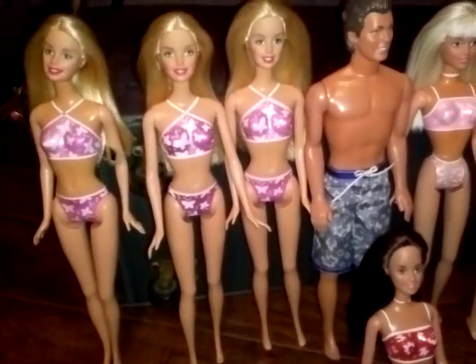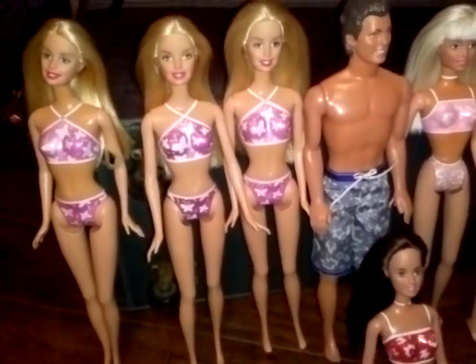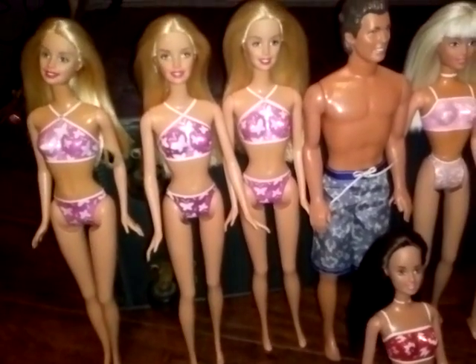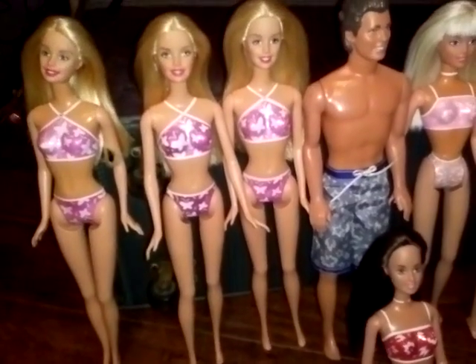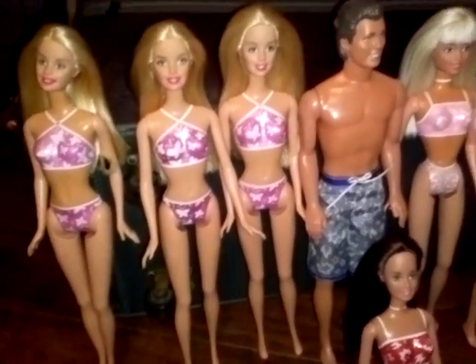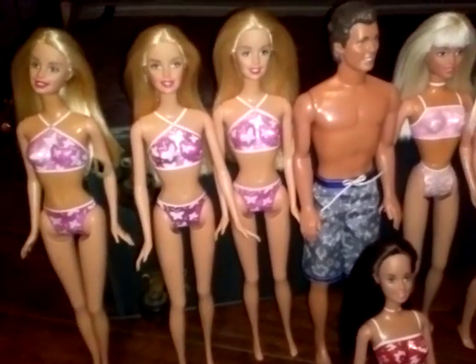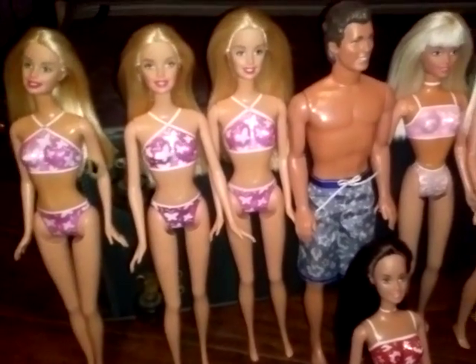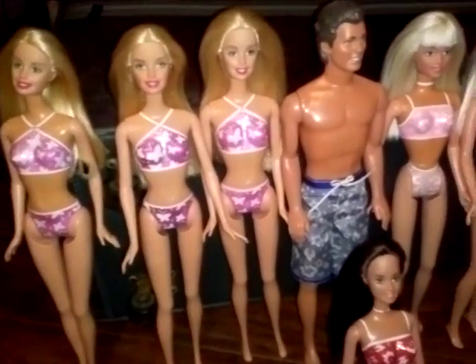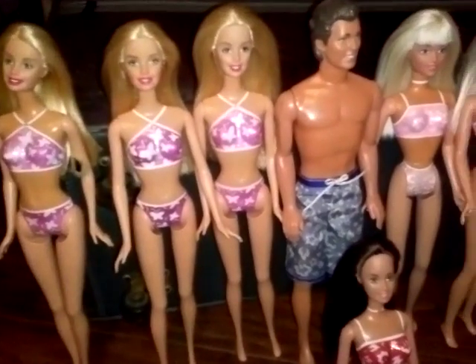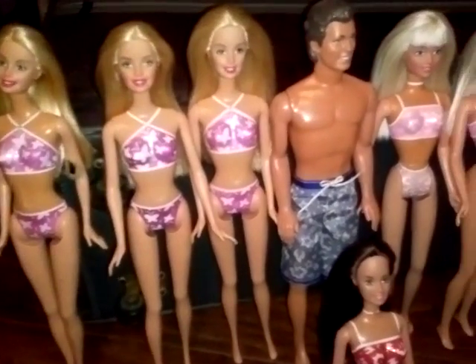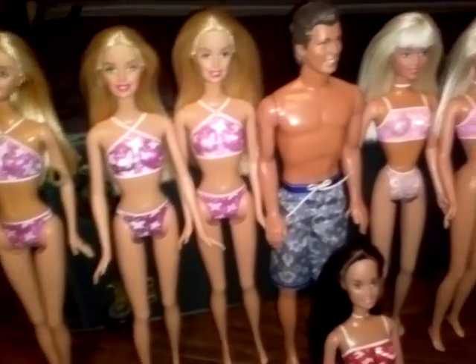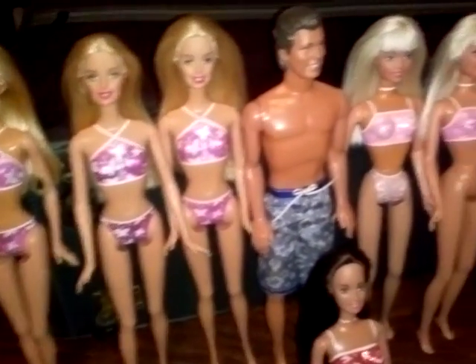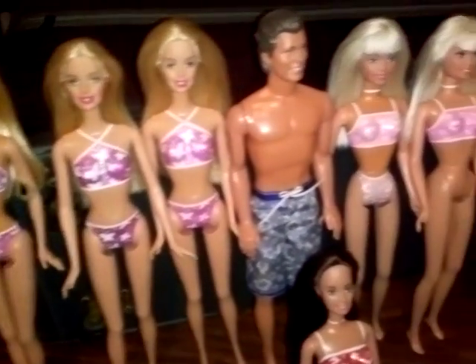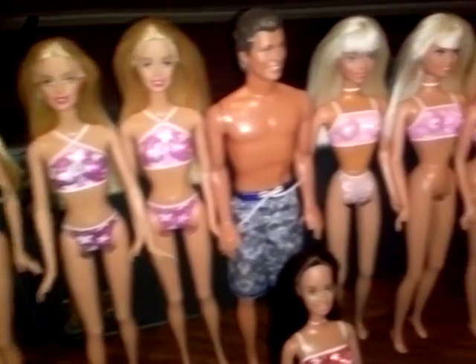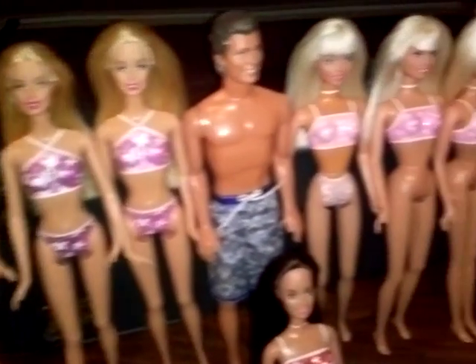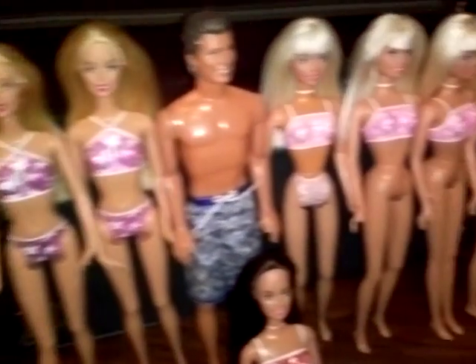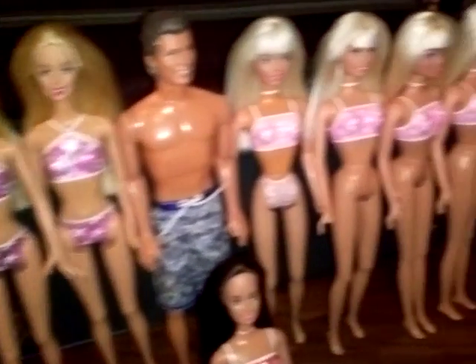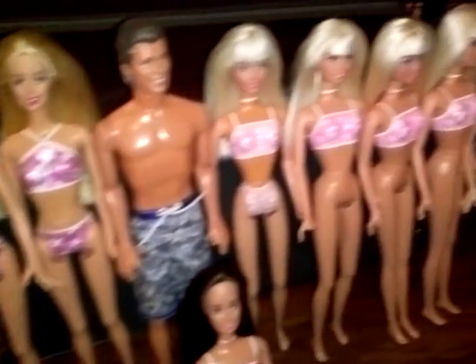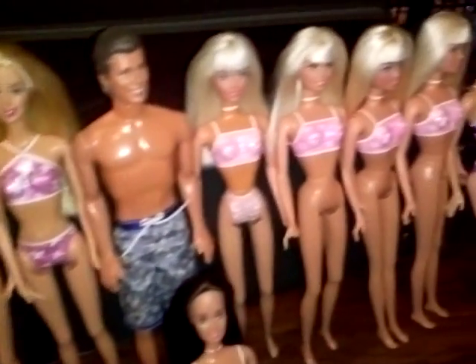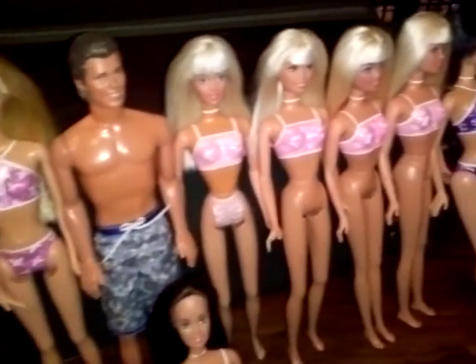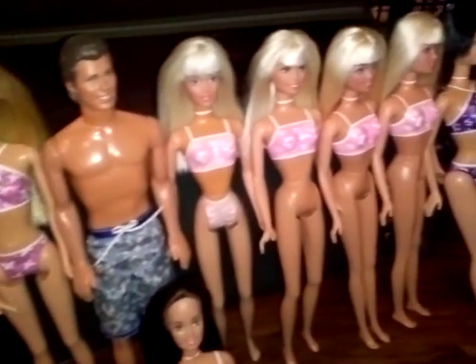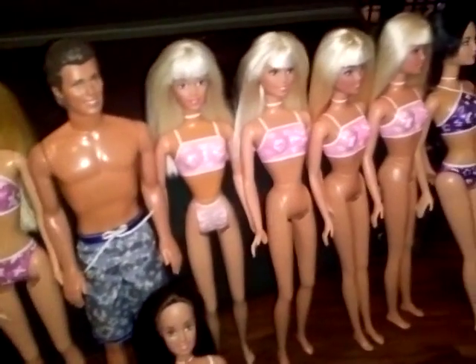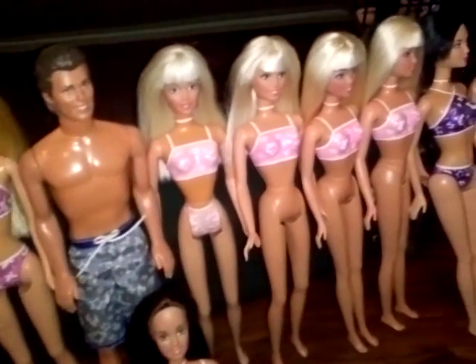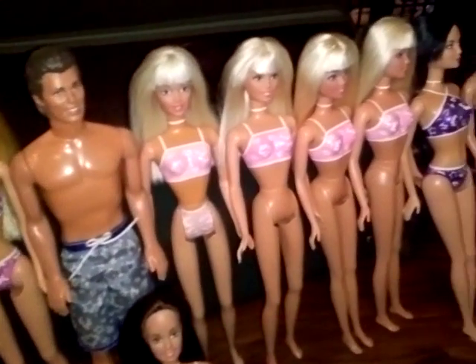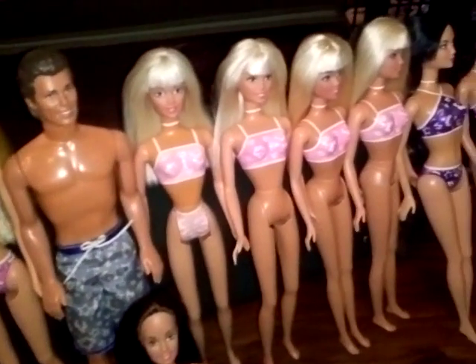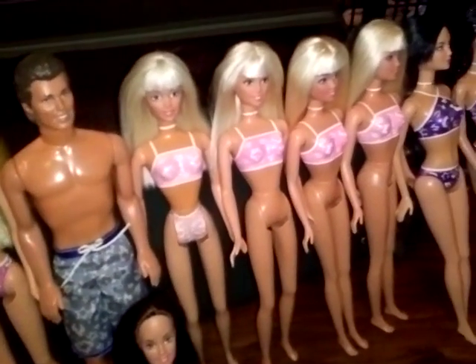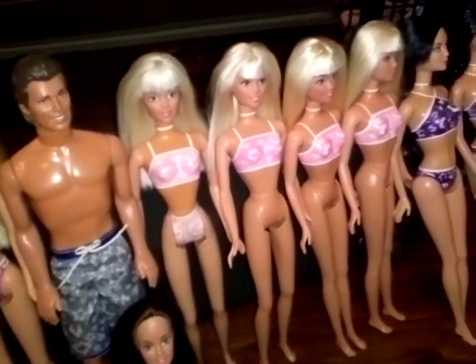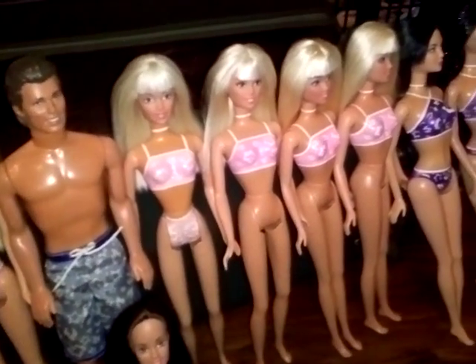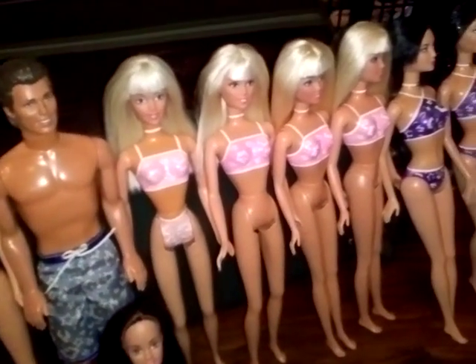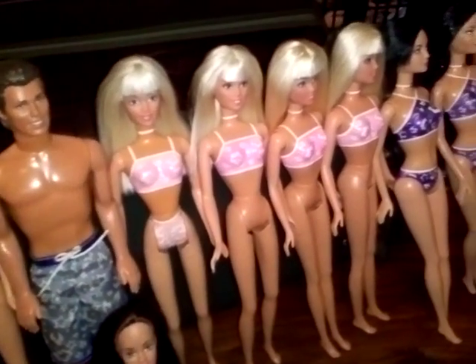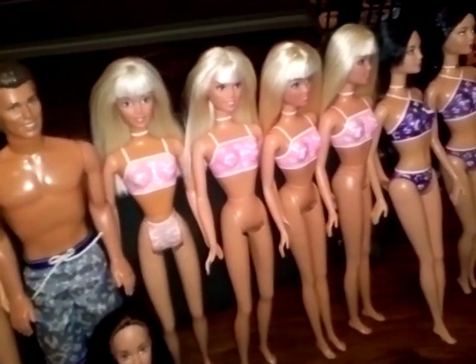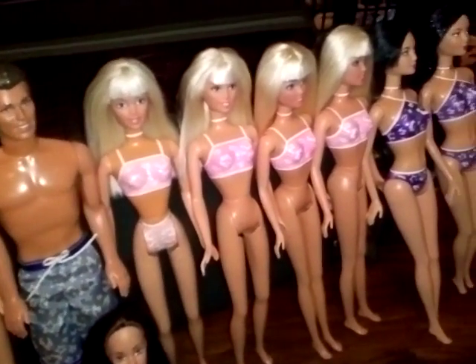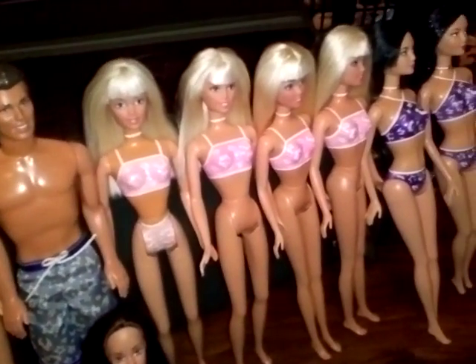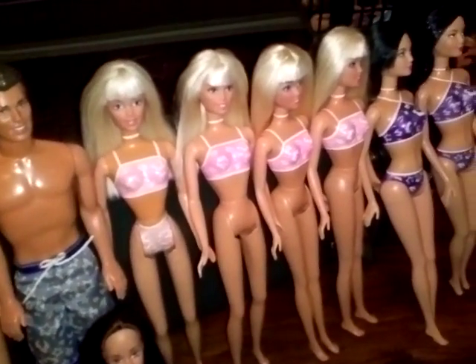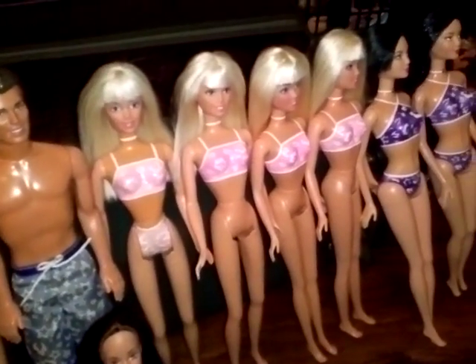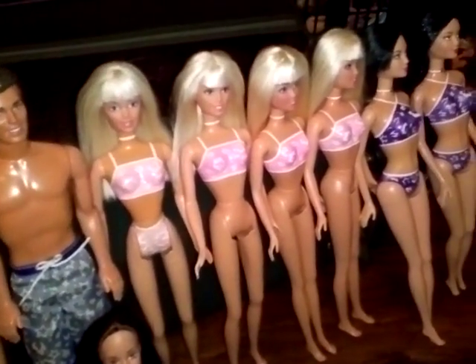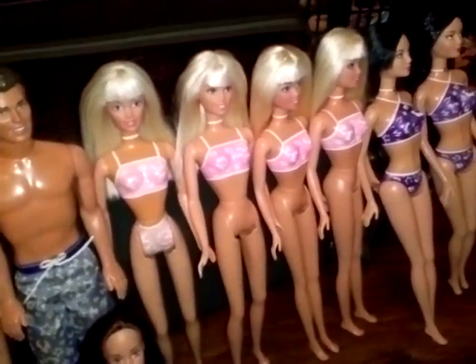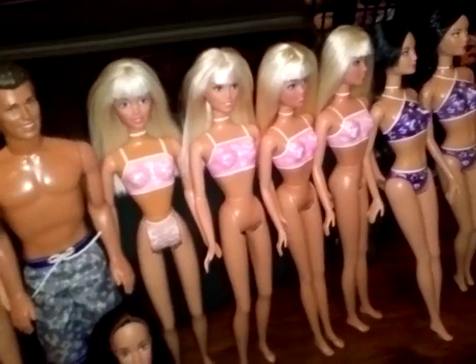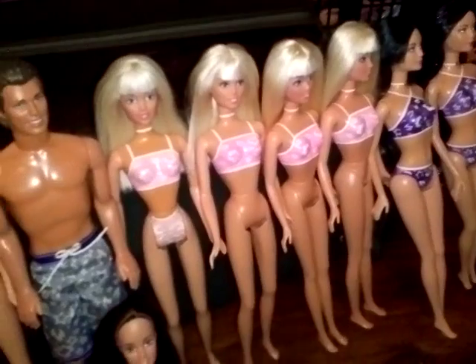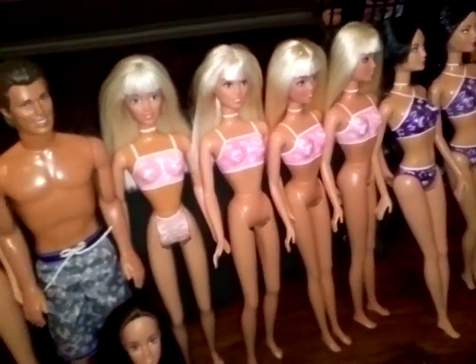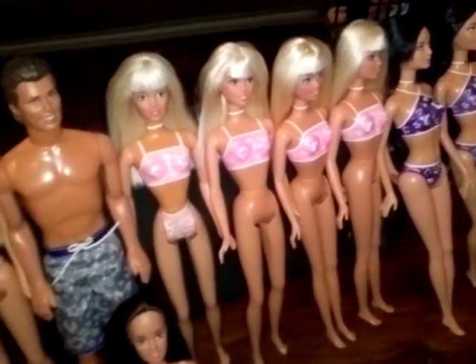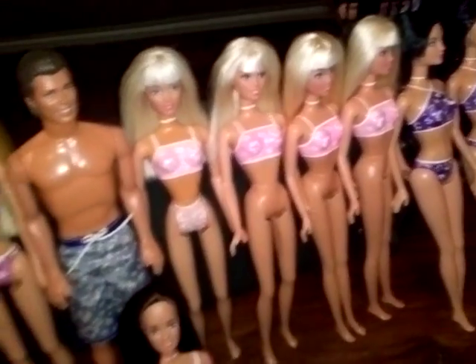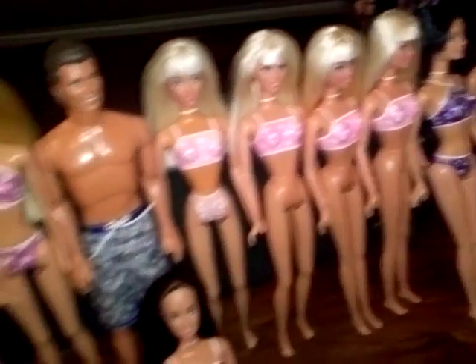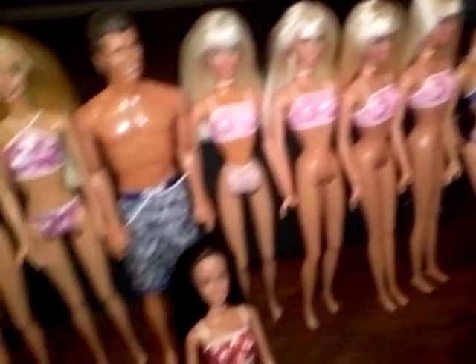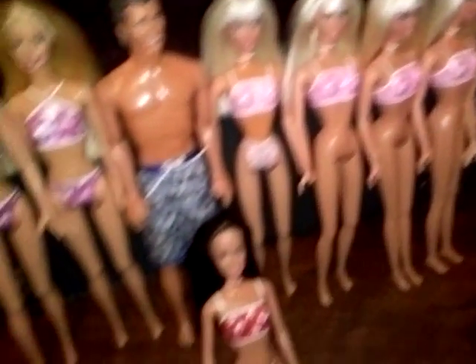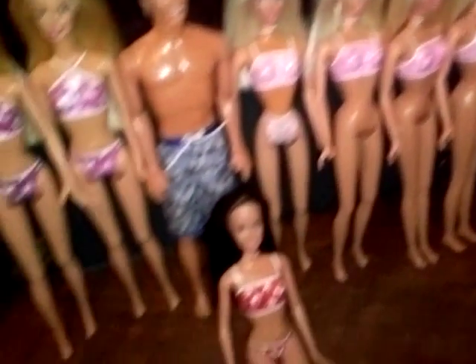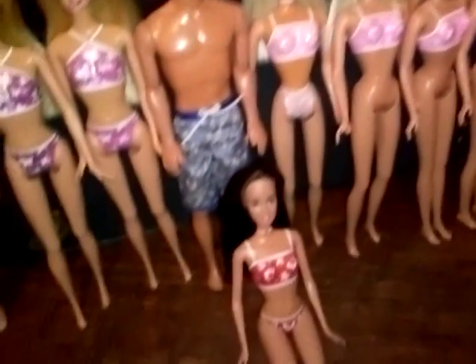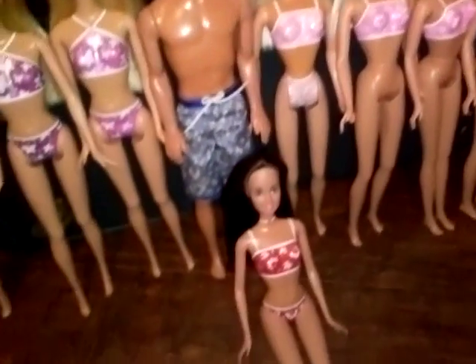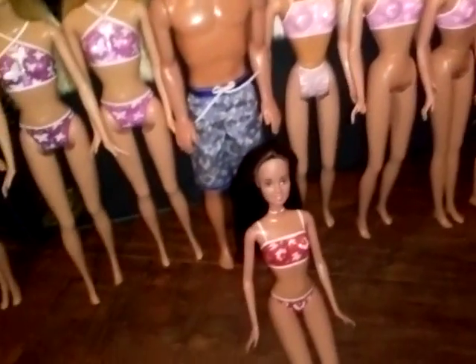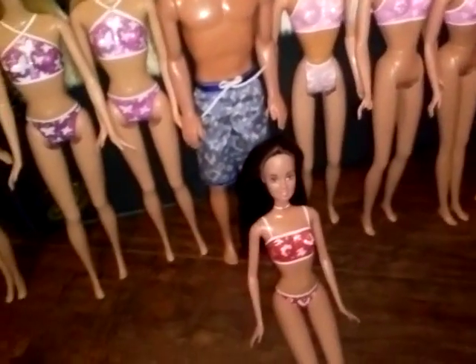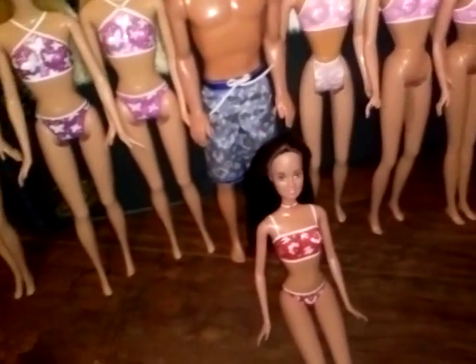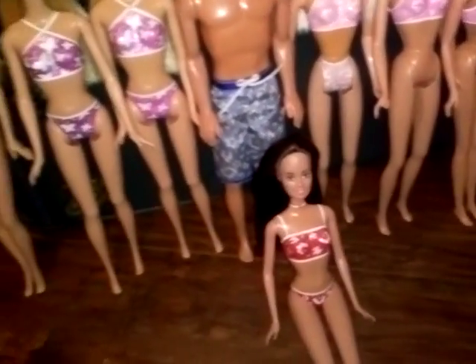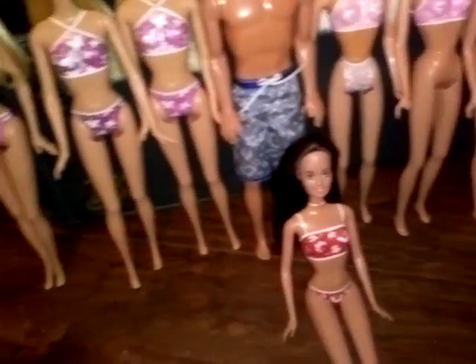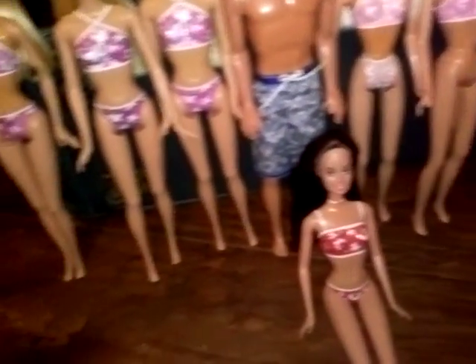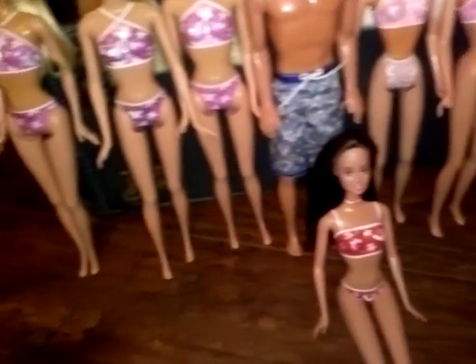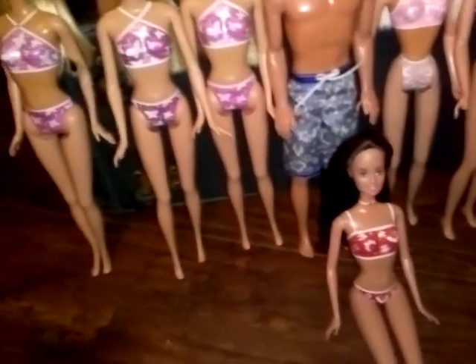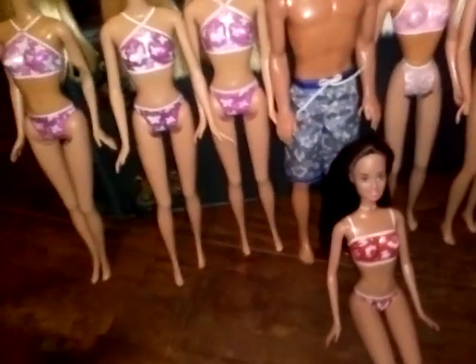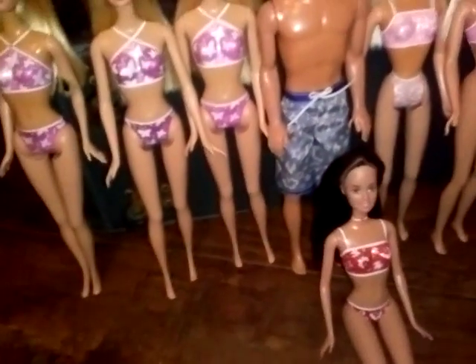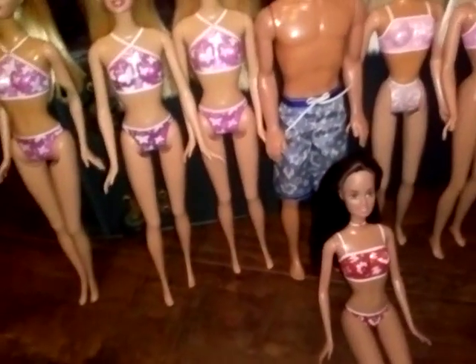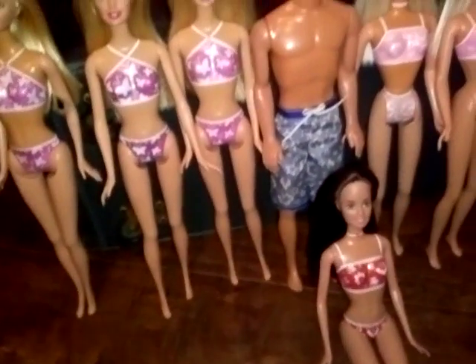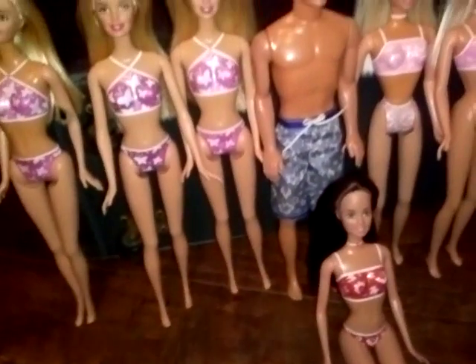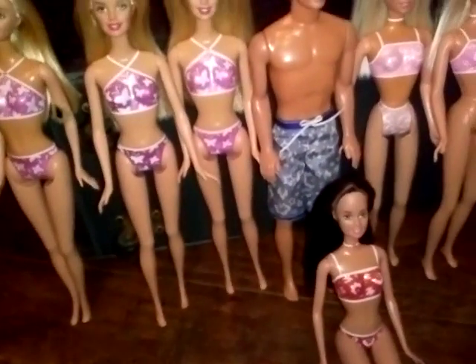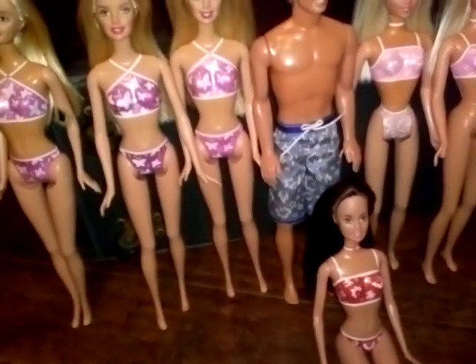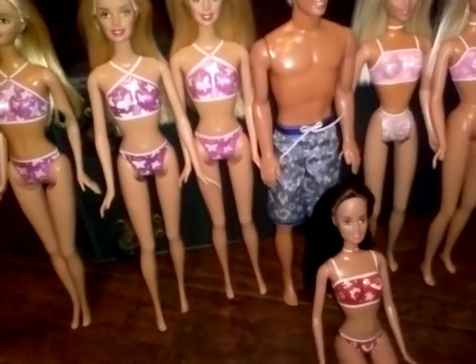Hello guys, so today I'm going to be doing a review of our 2001 Palm Beach Doll line, at least all the ones that I have.